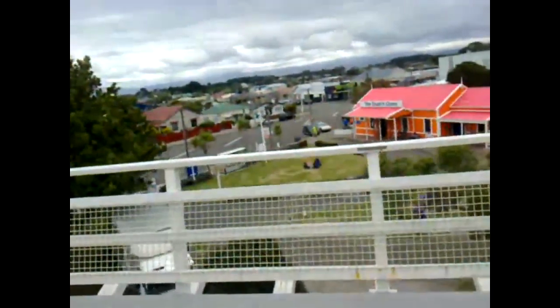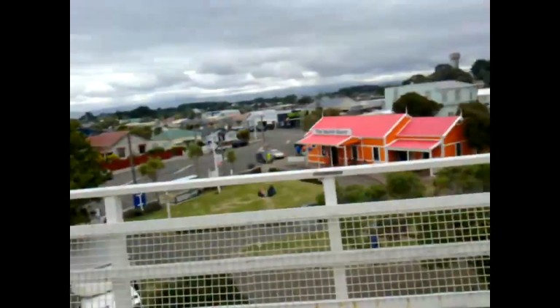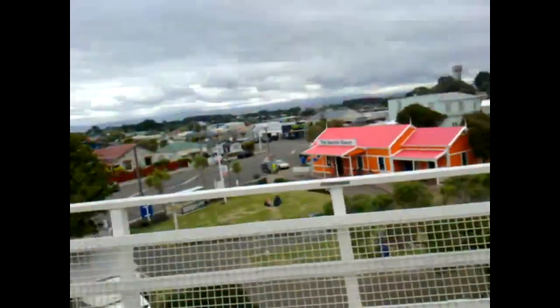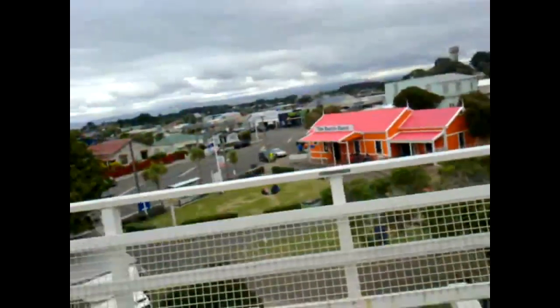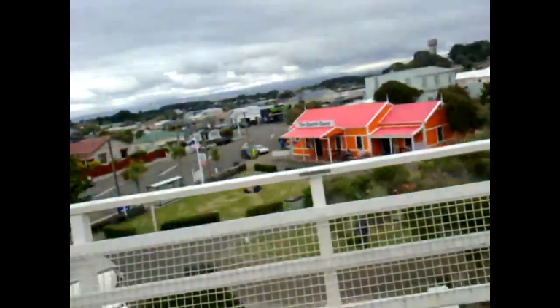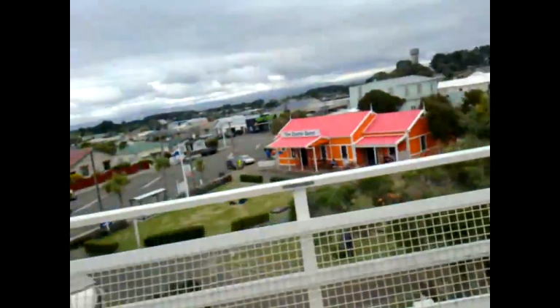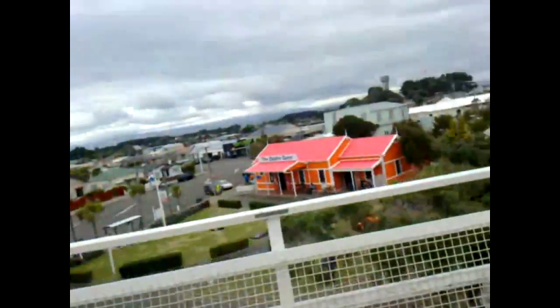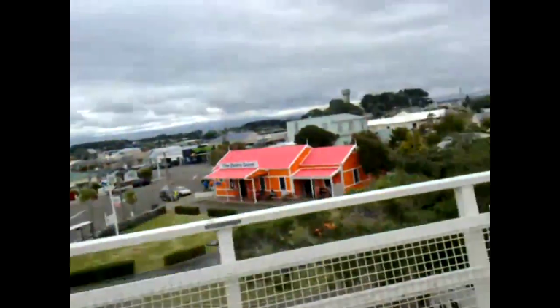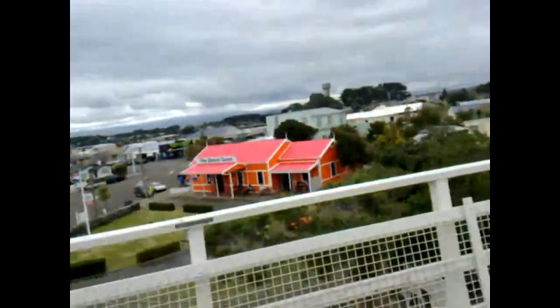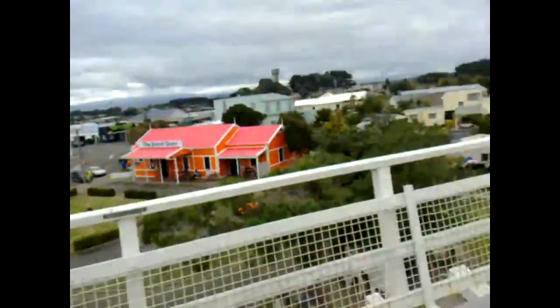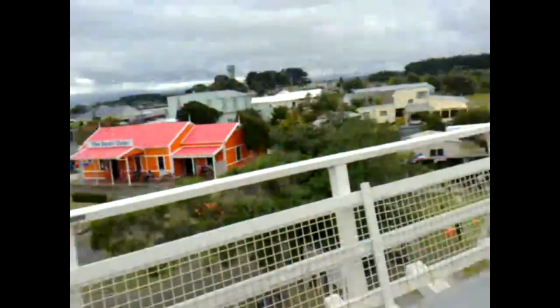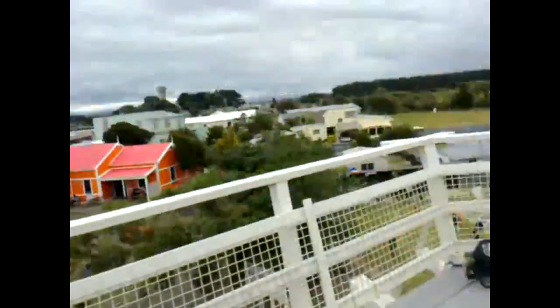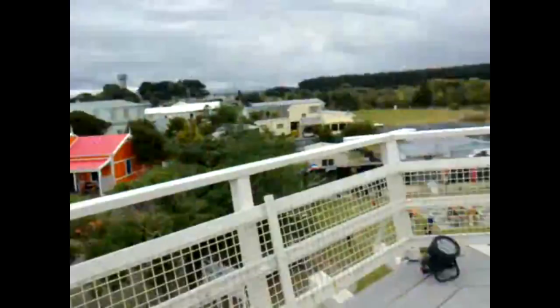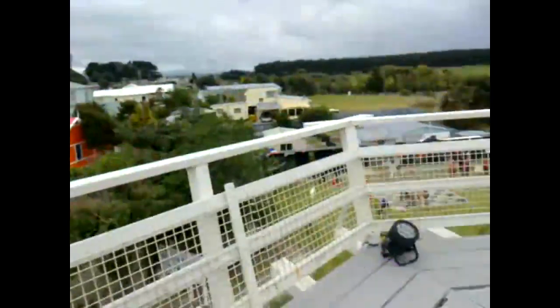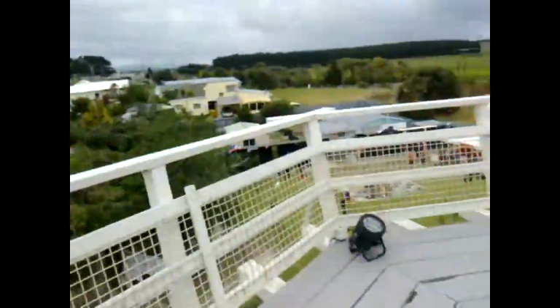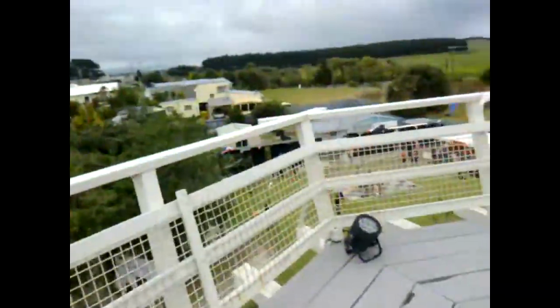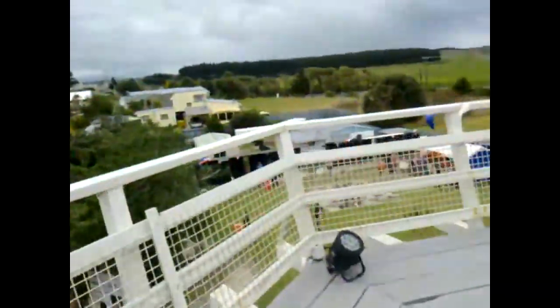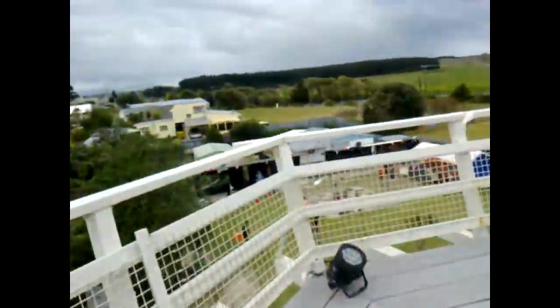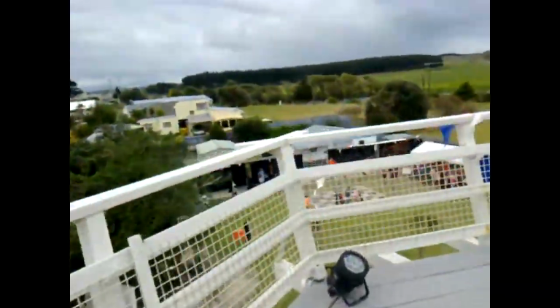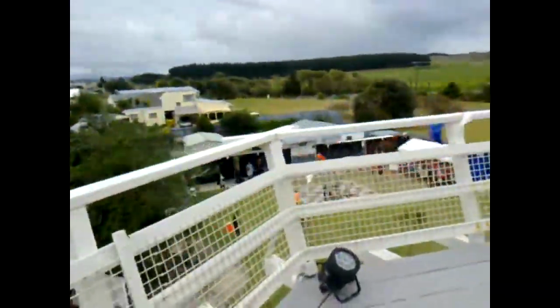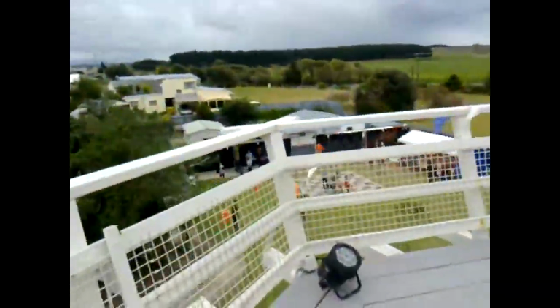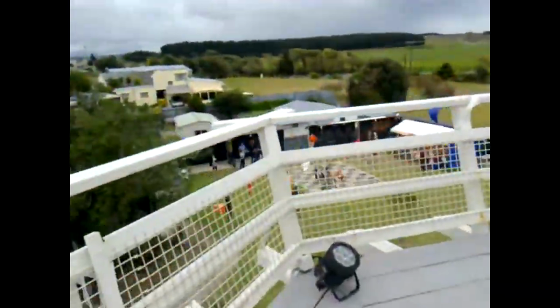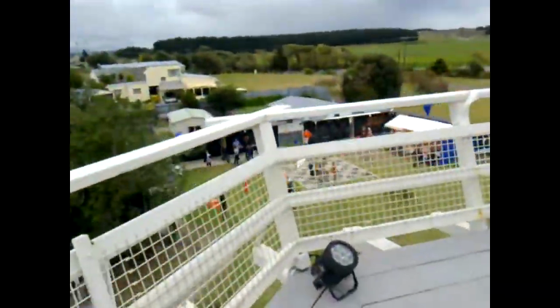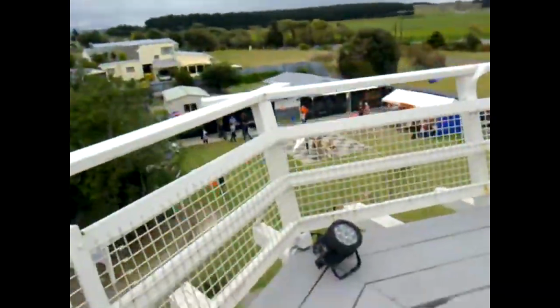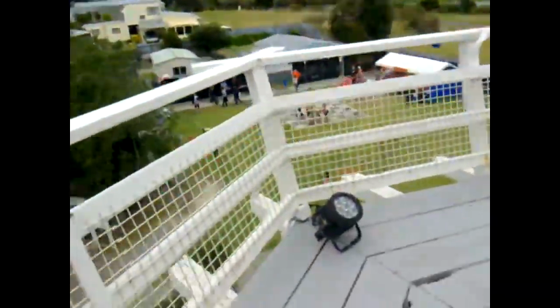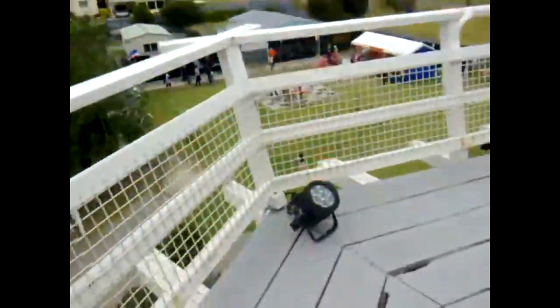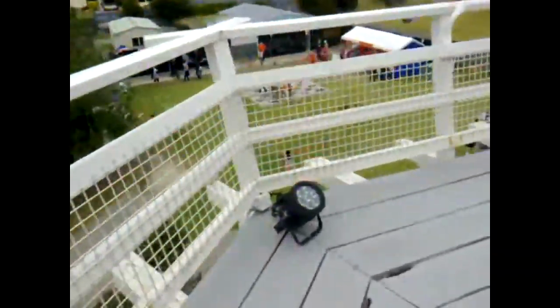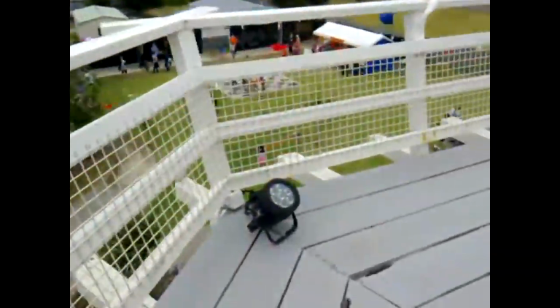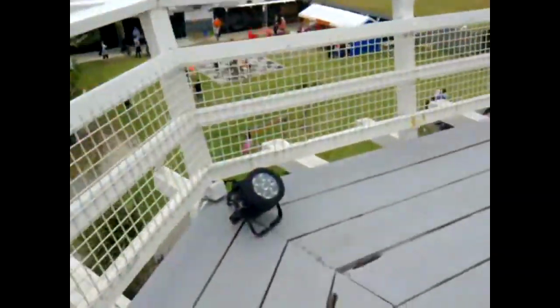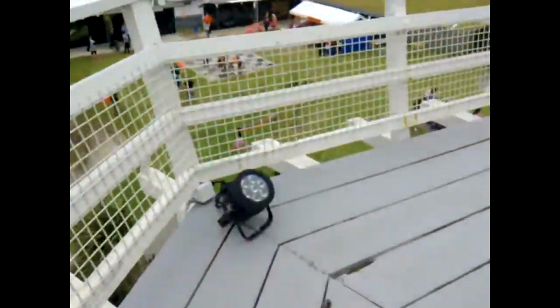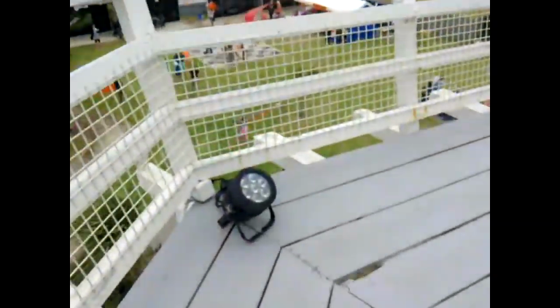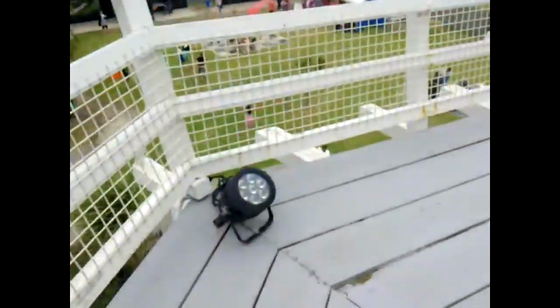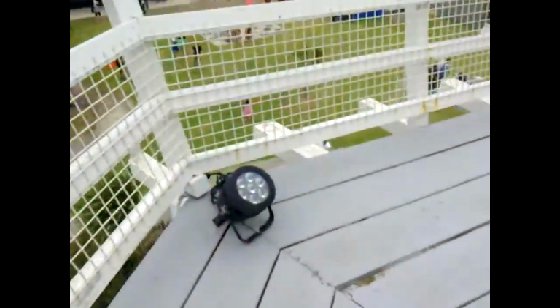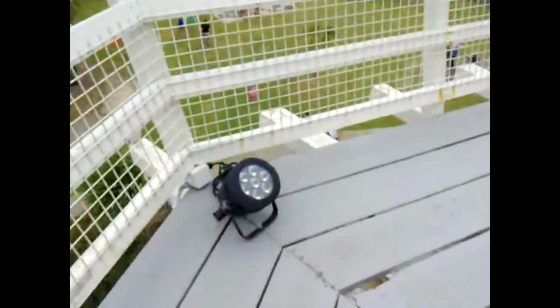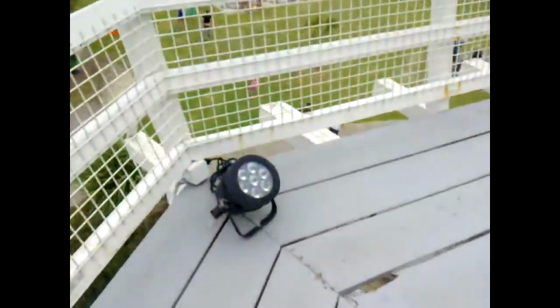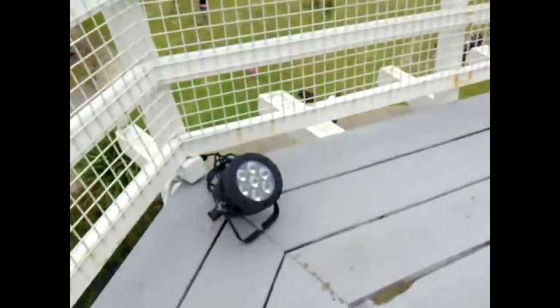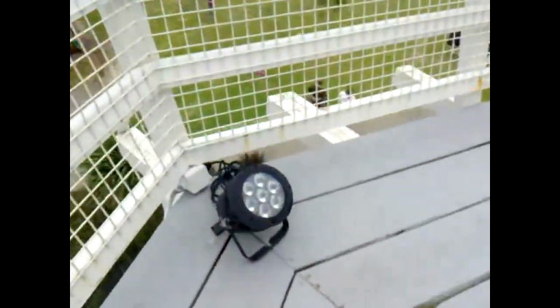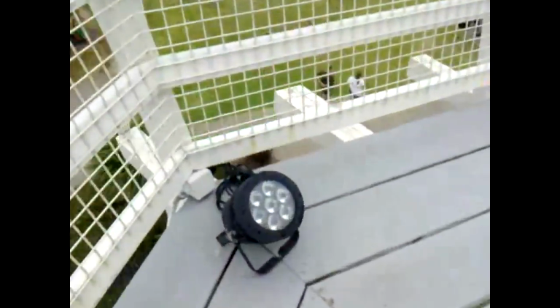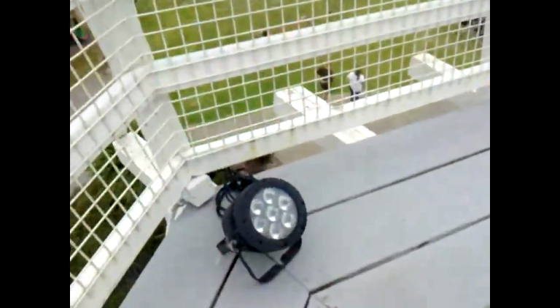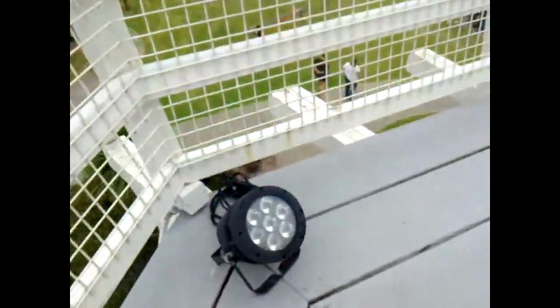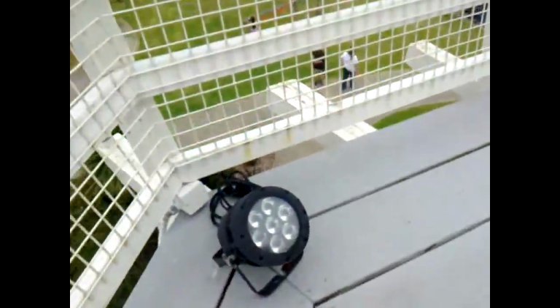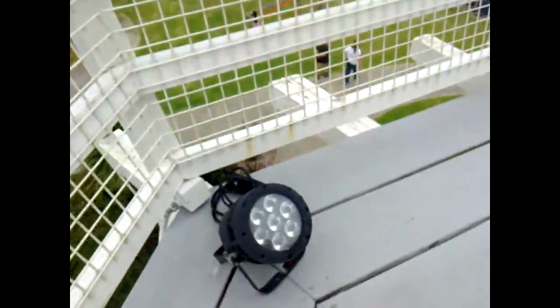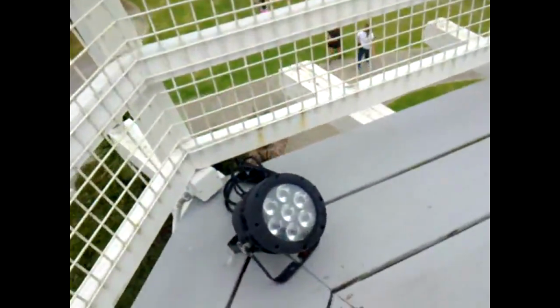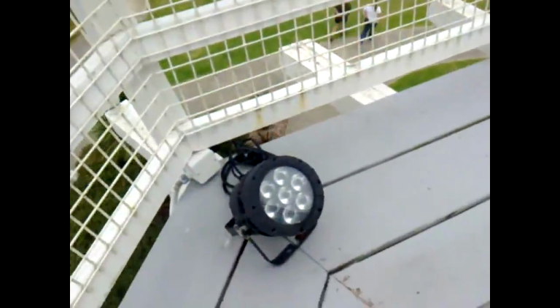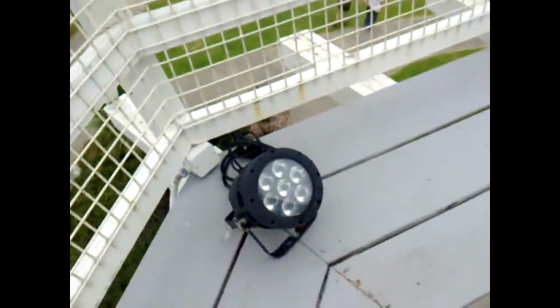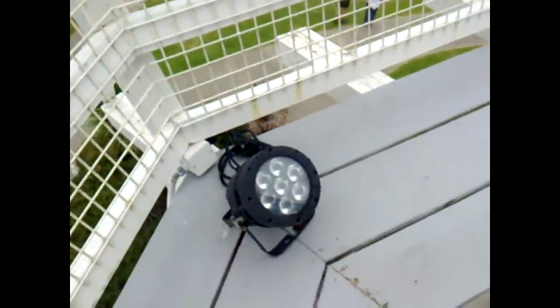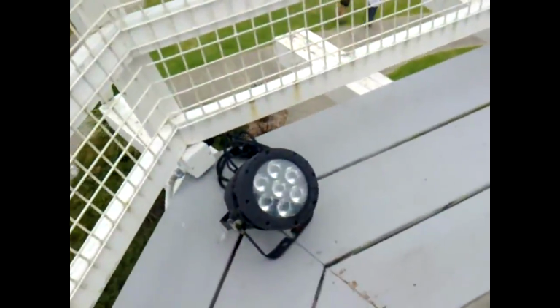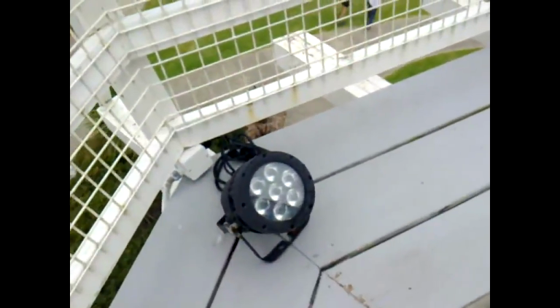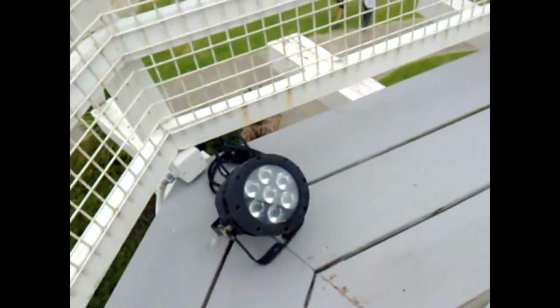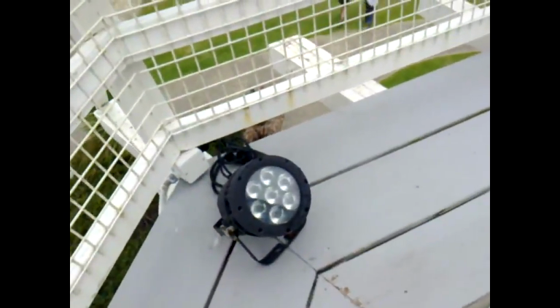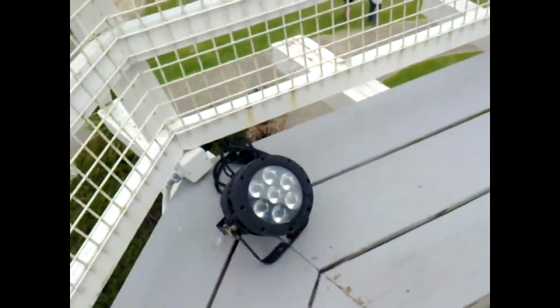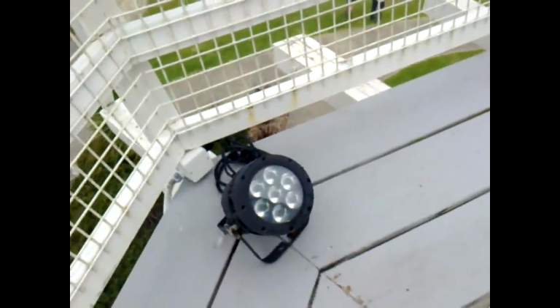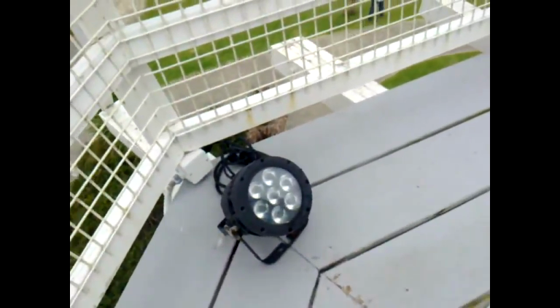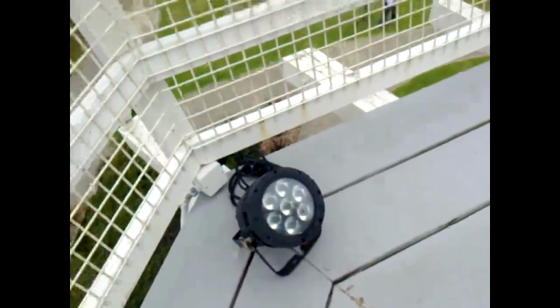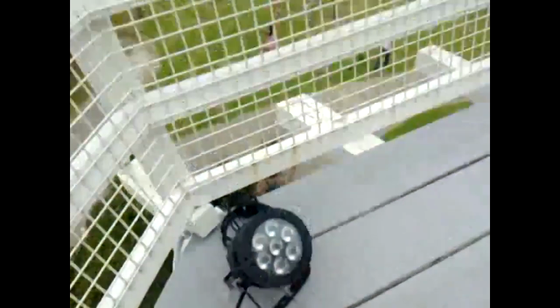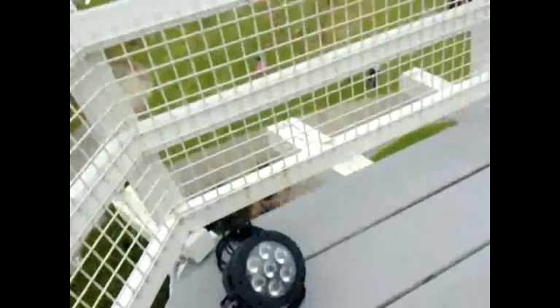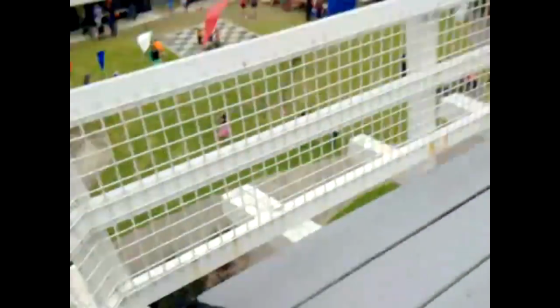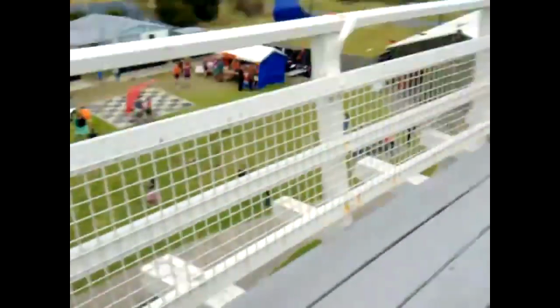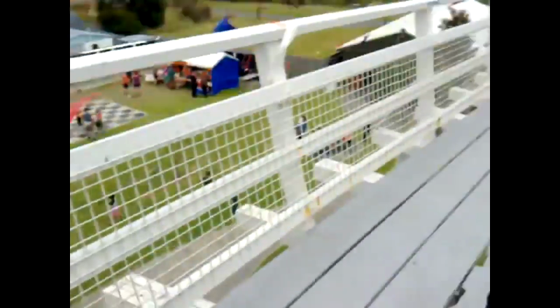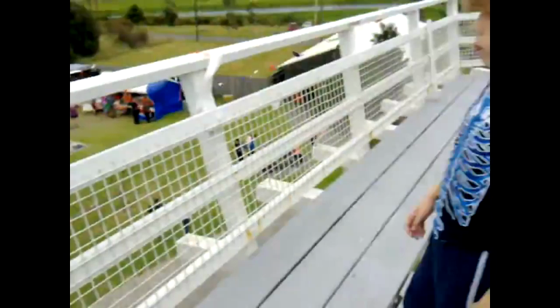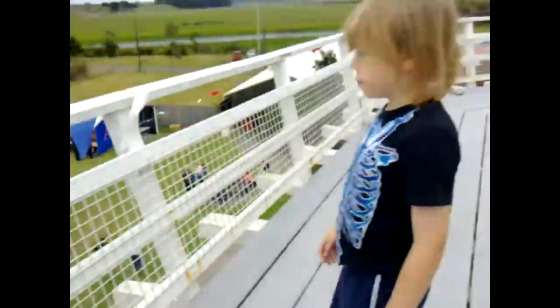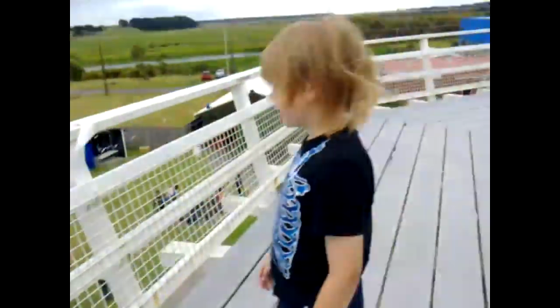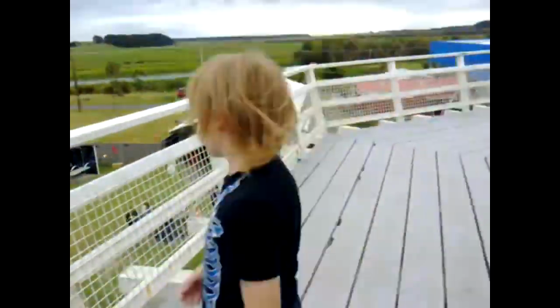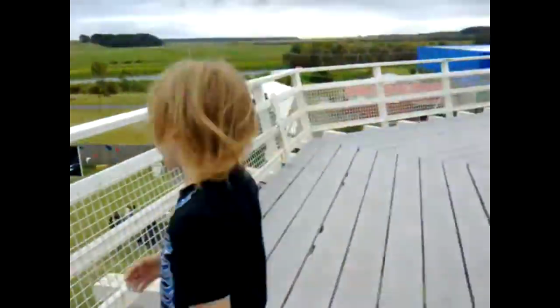This is the deck. Look, they've installed these lovely LED floodlights here to light the place up at night.